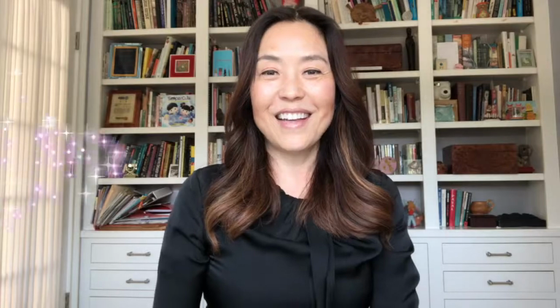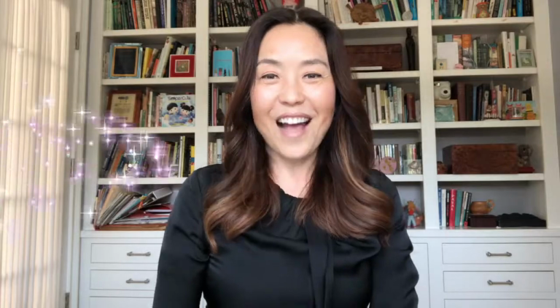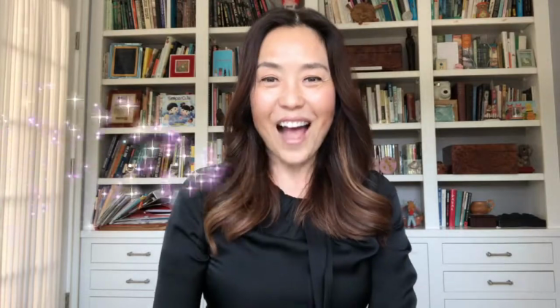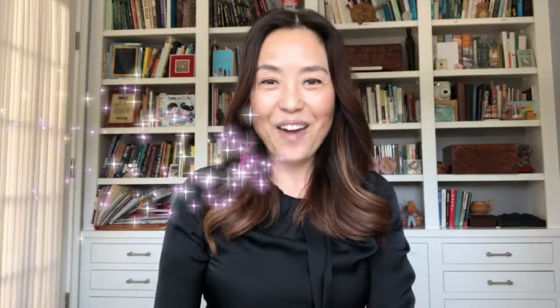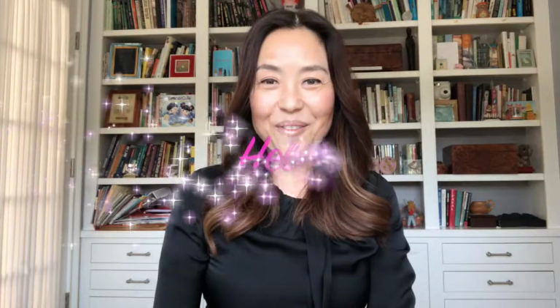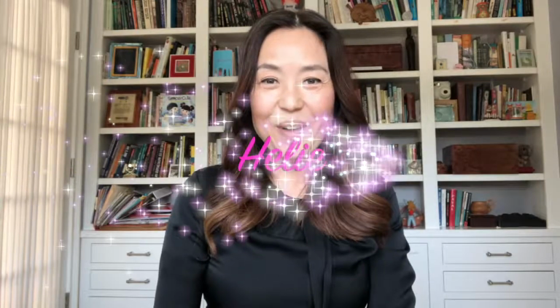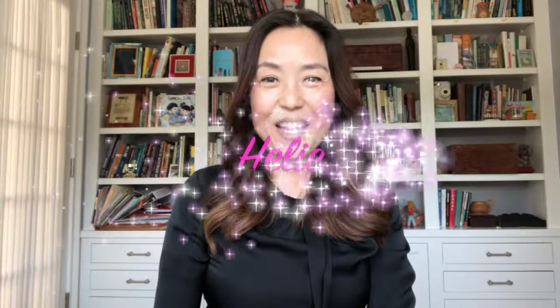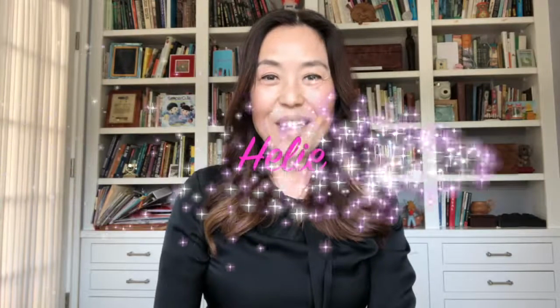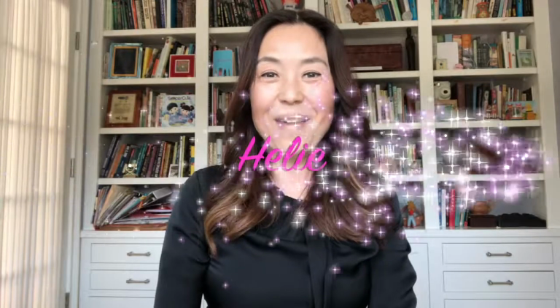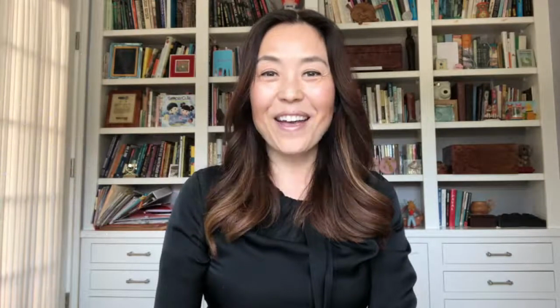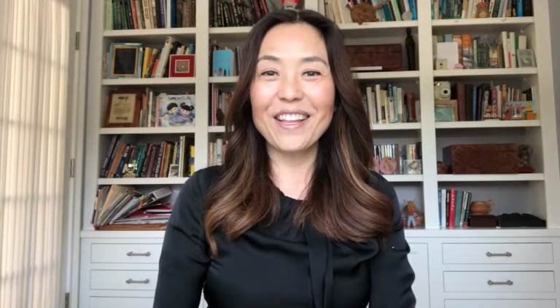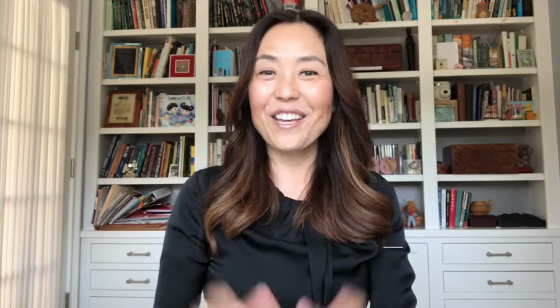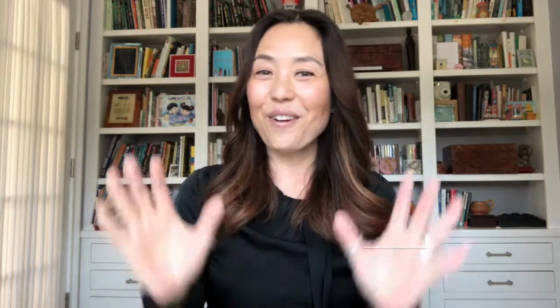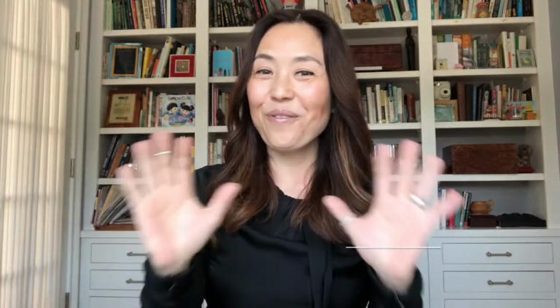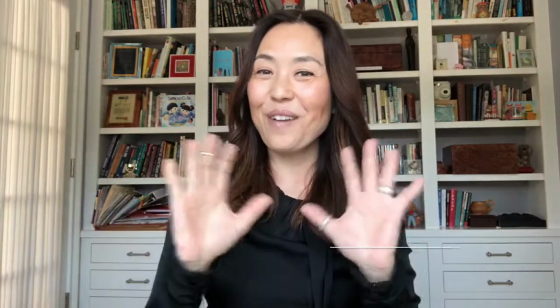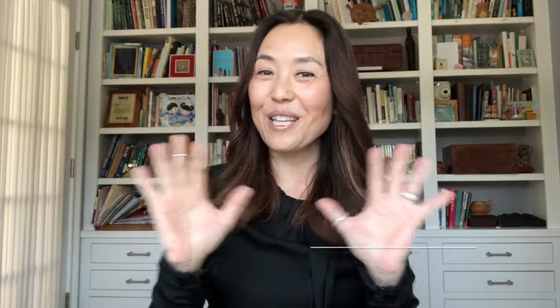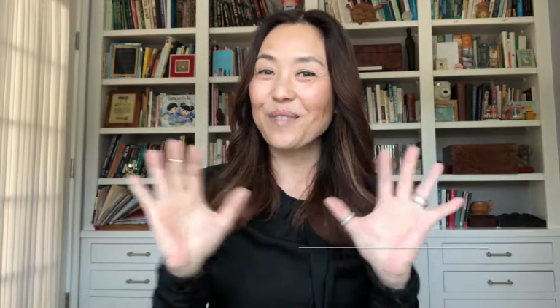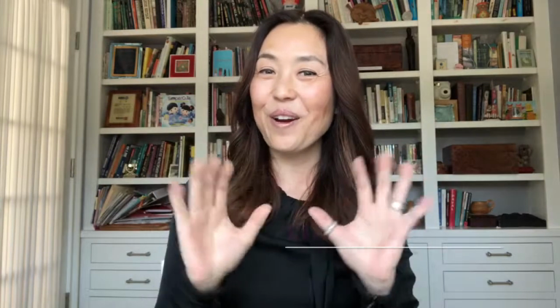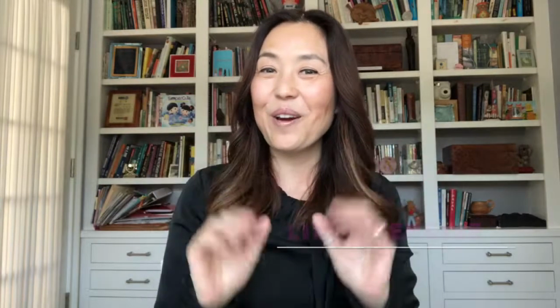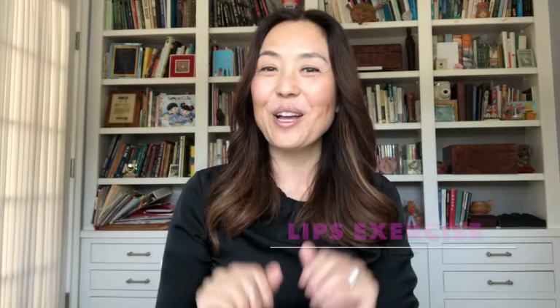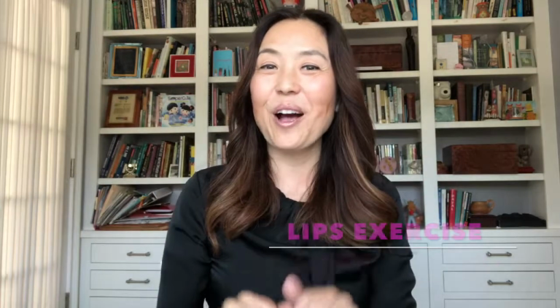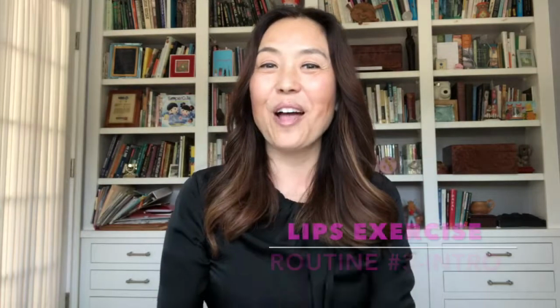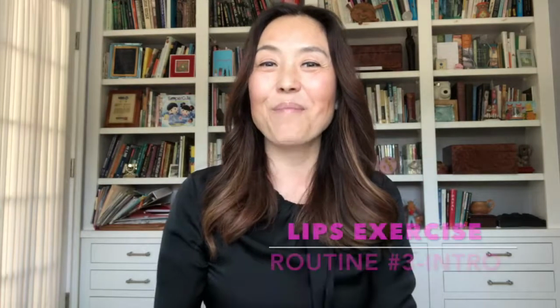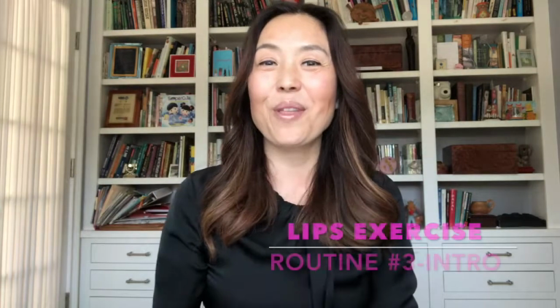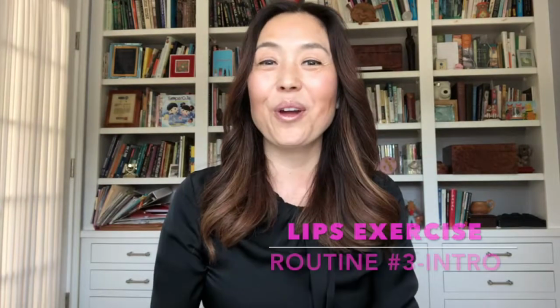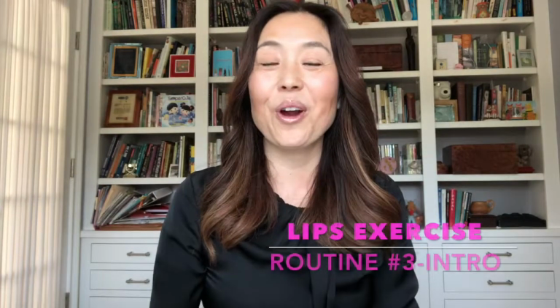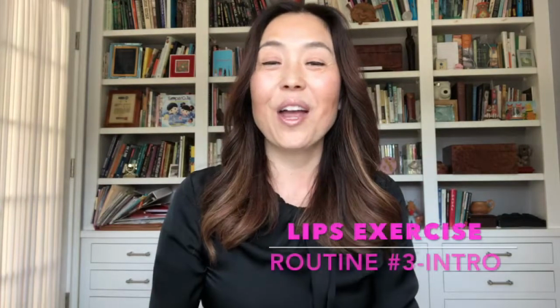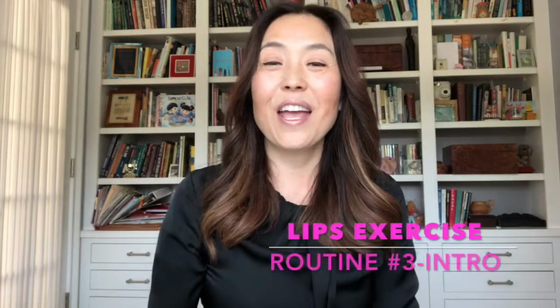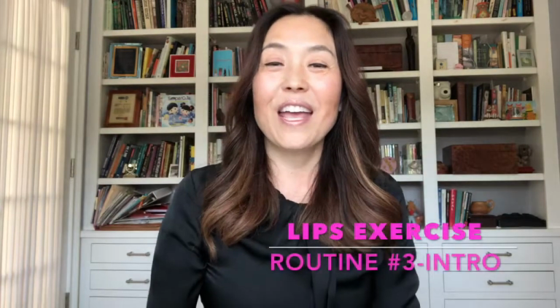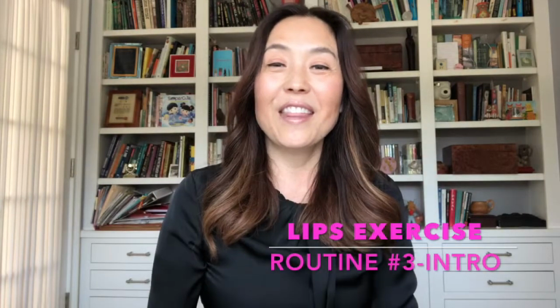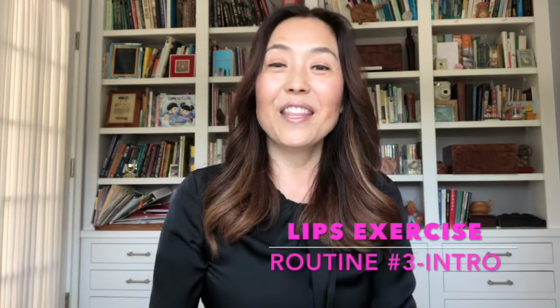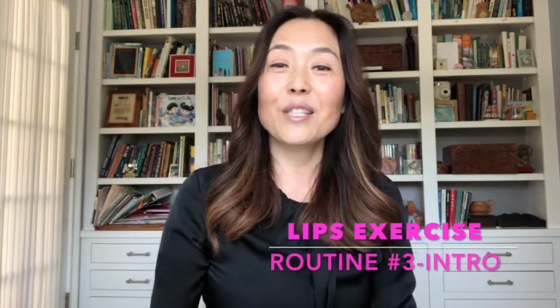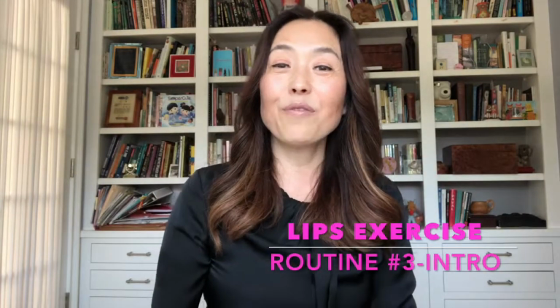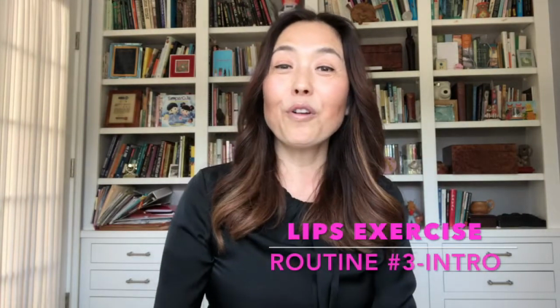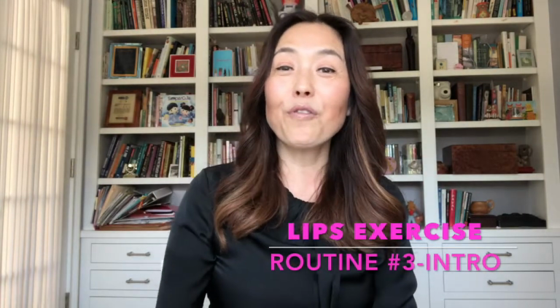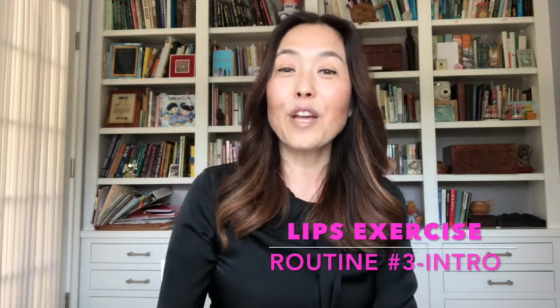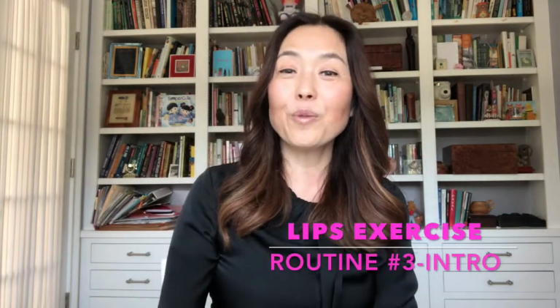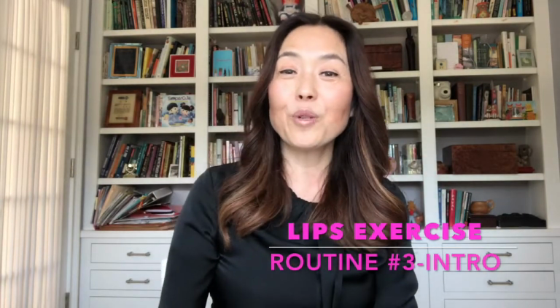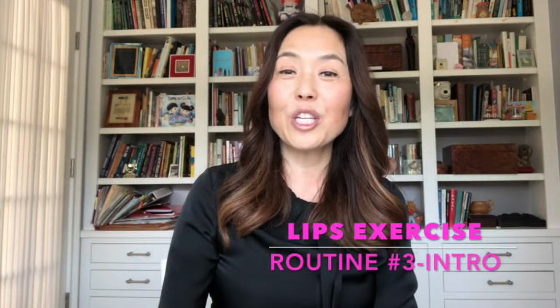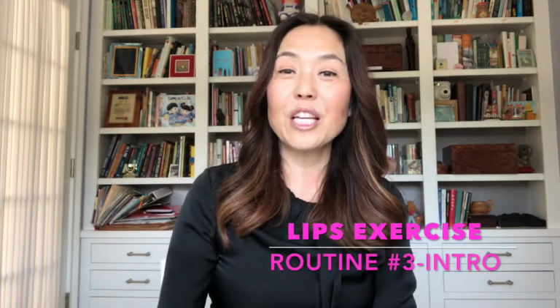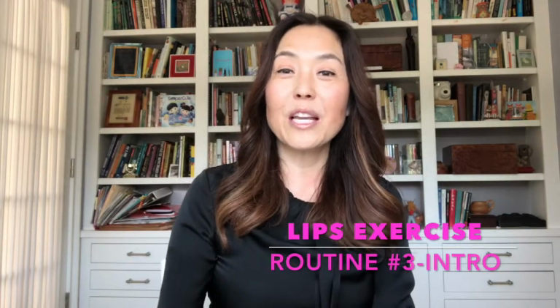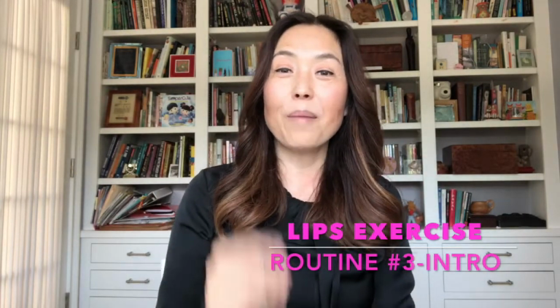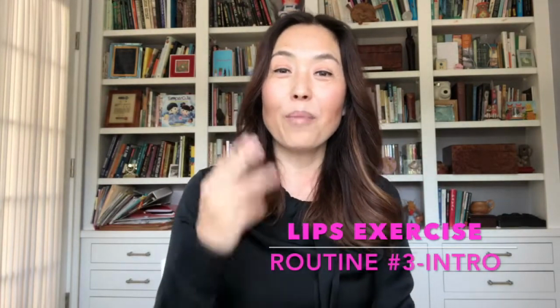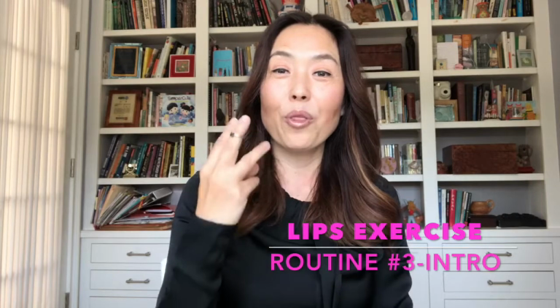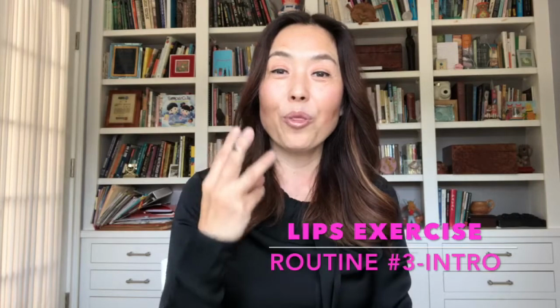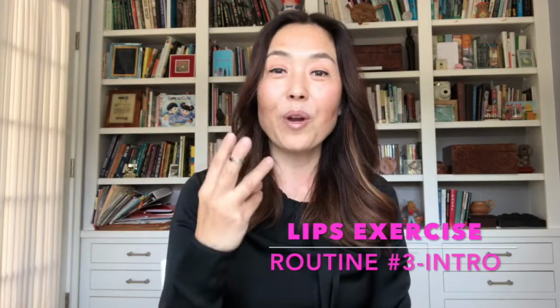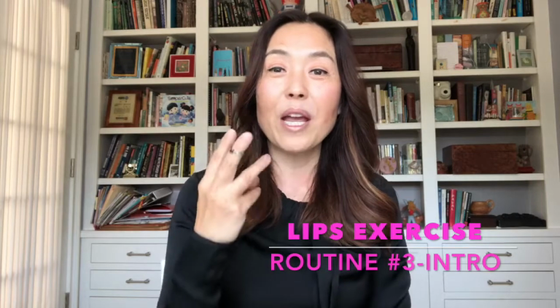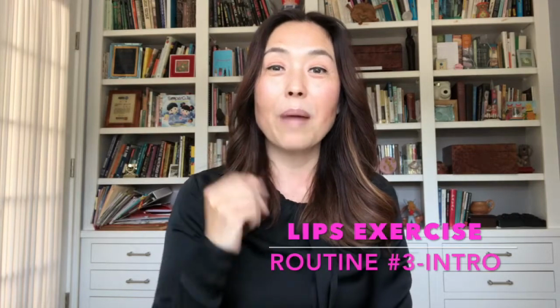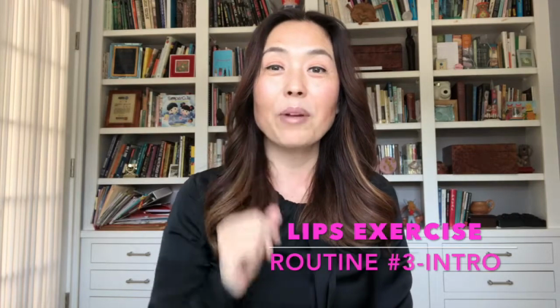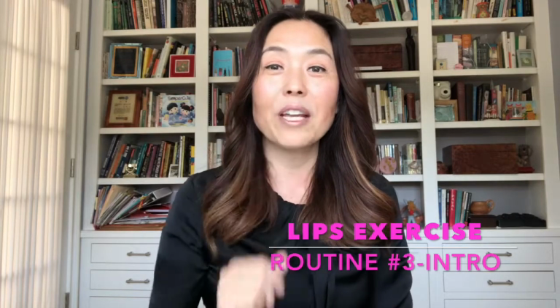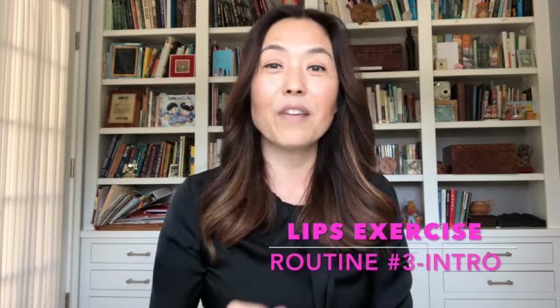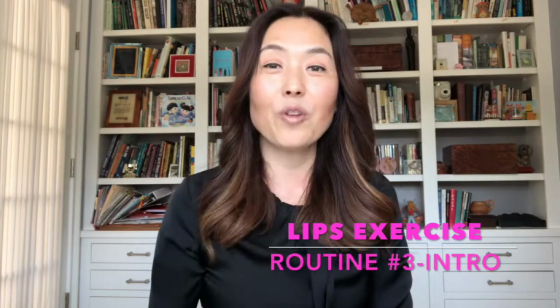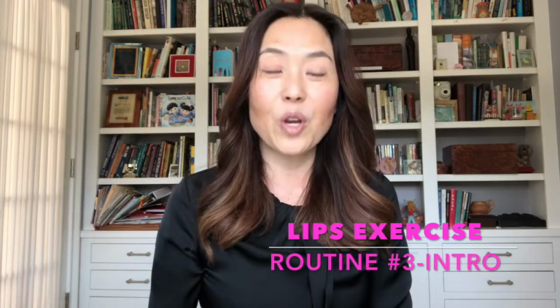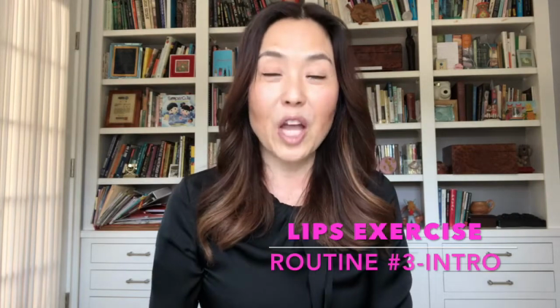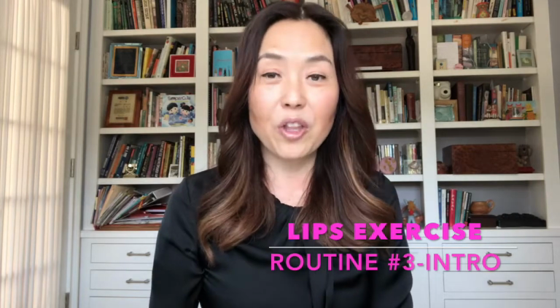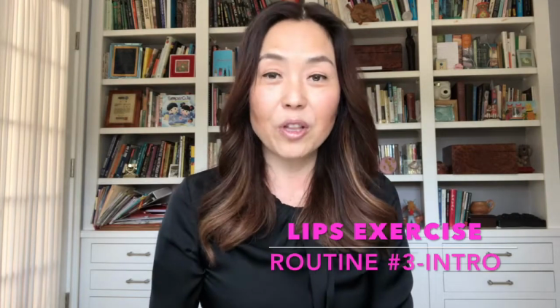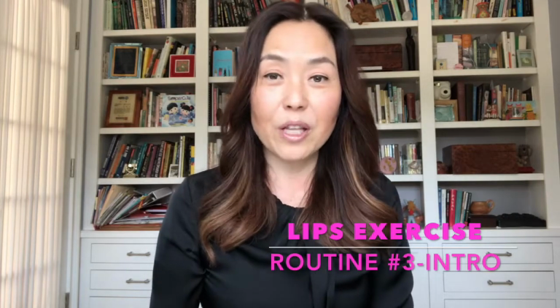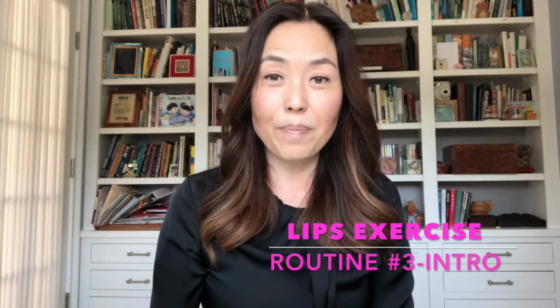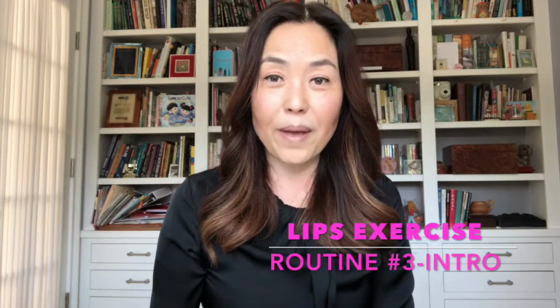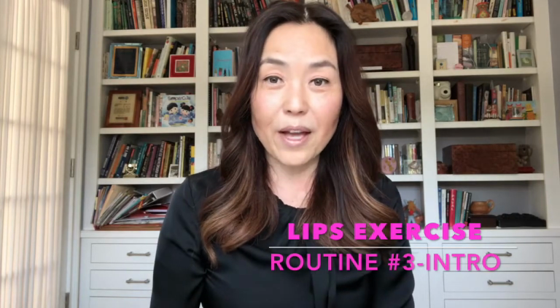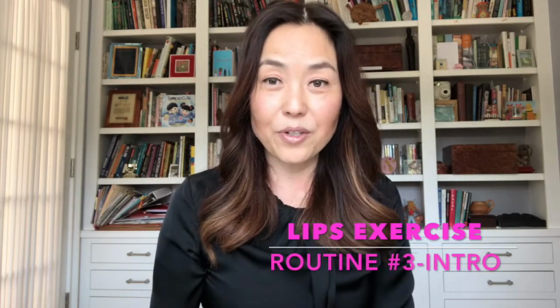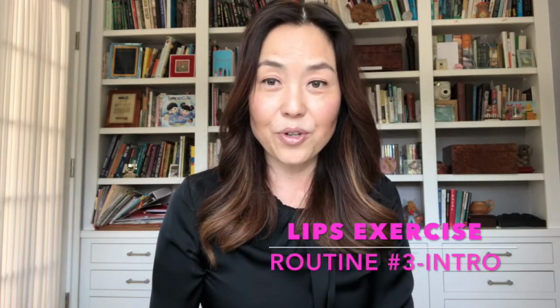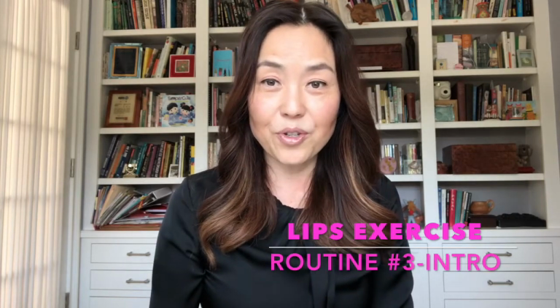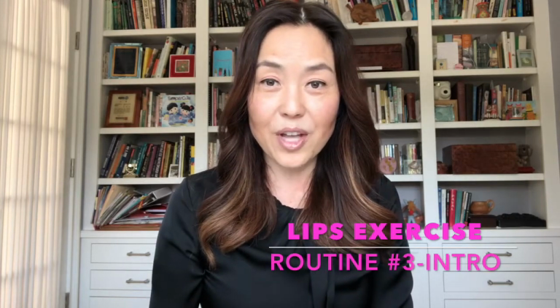Hi everyone, I'm Helly, your face fairy godmother. In this full face routine number three, I'm going to give you another lip exercise.